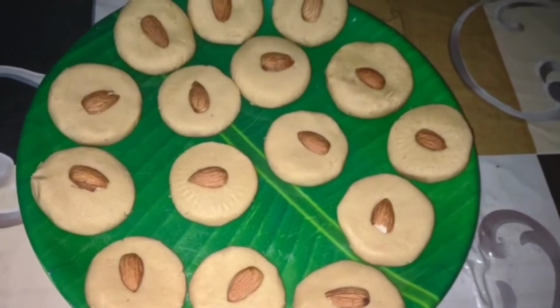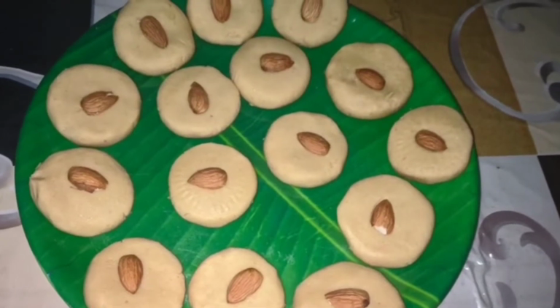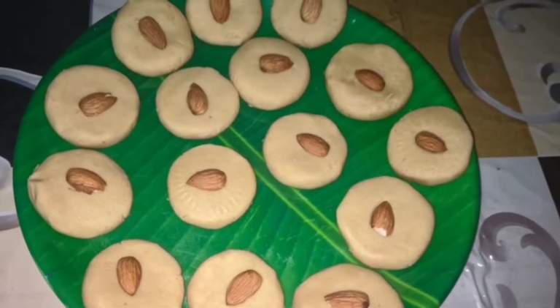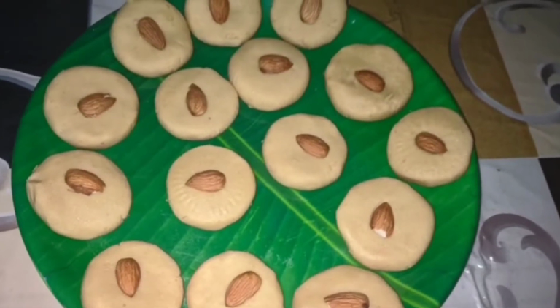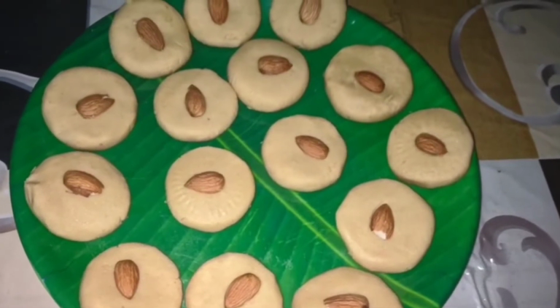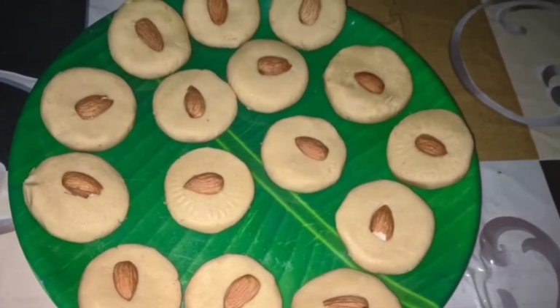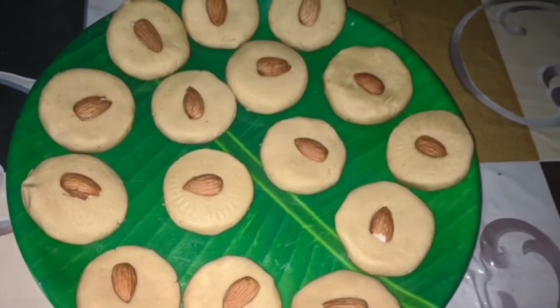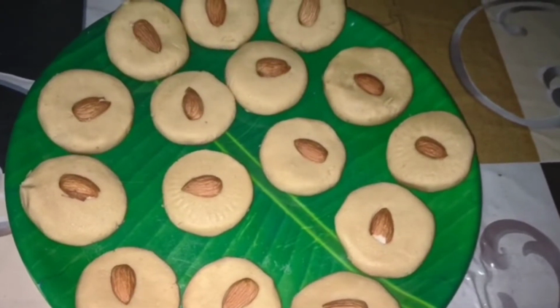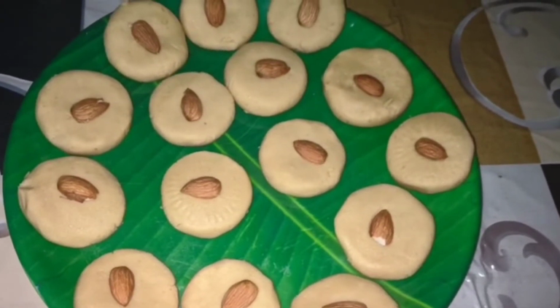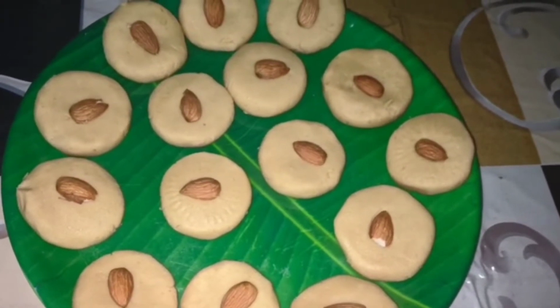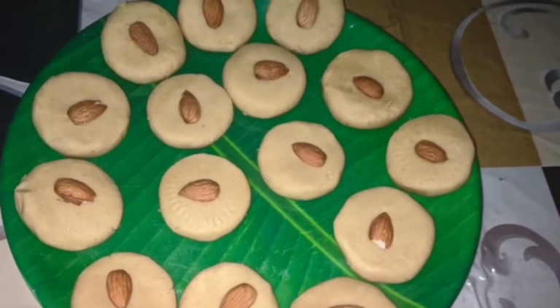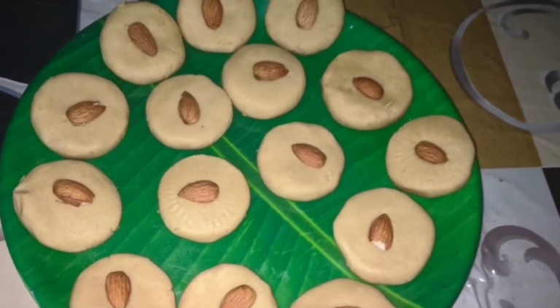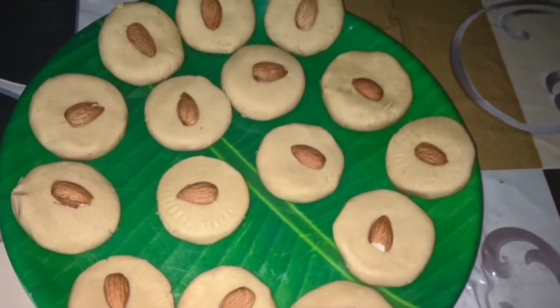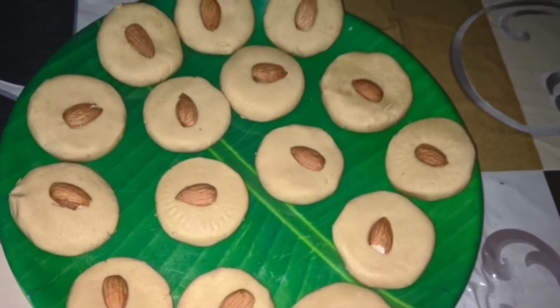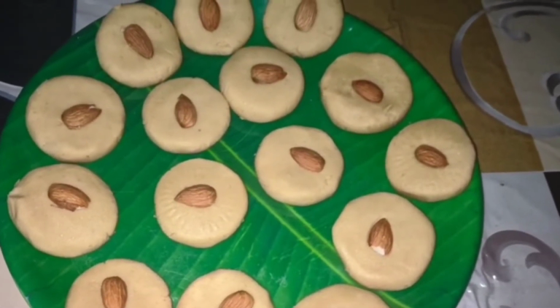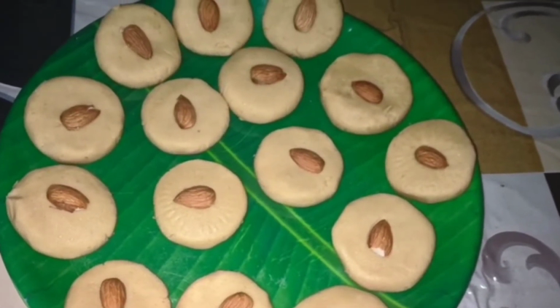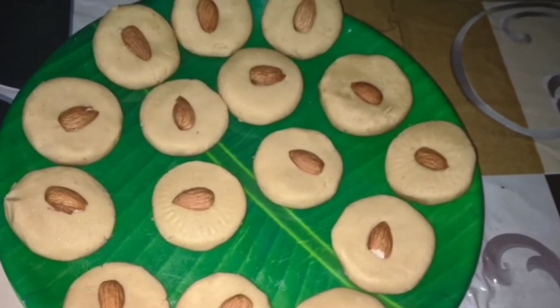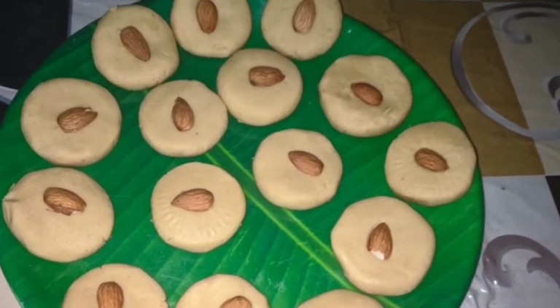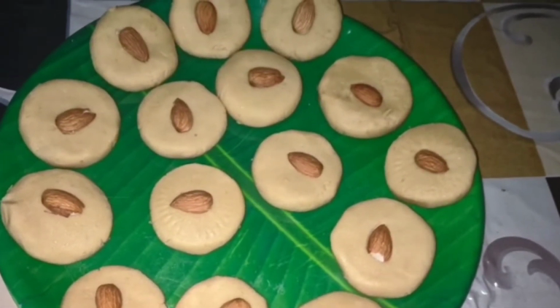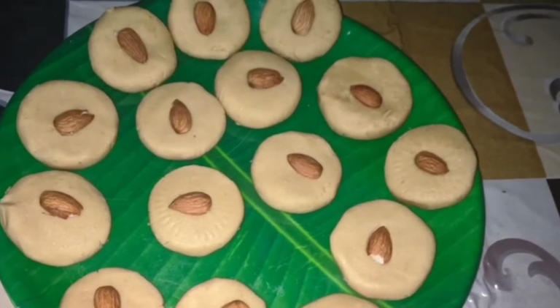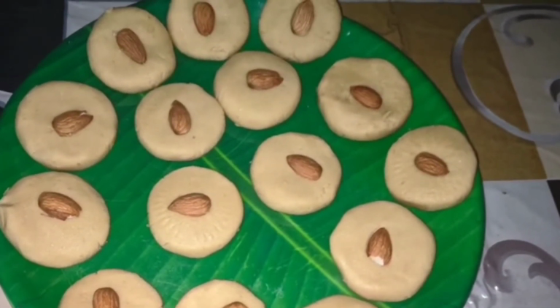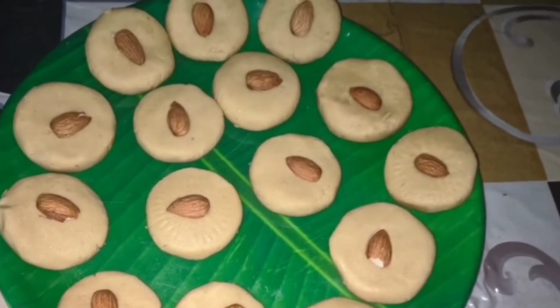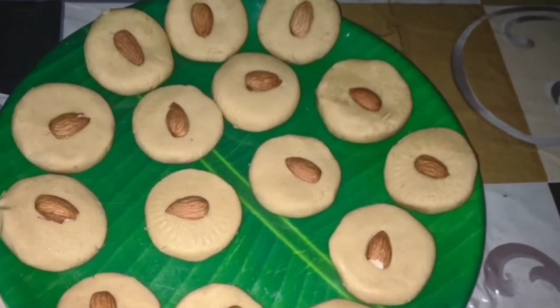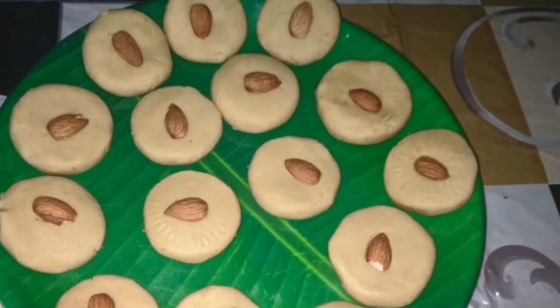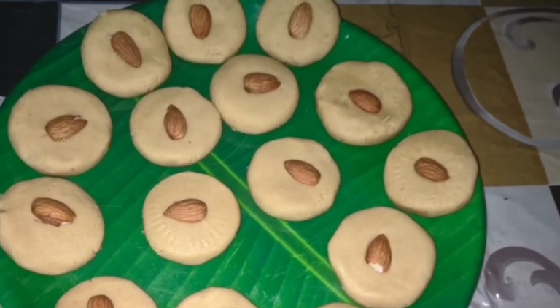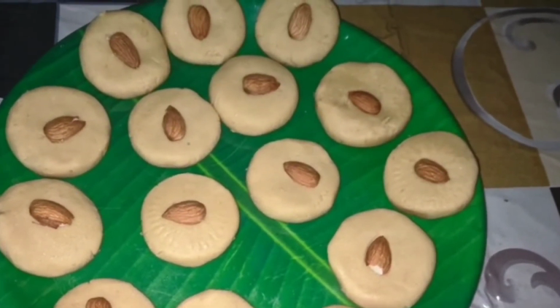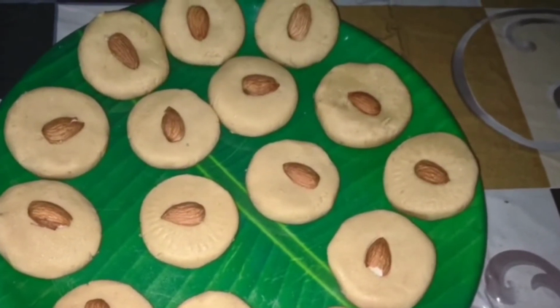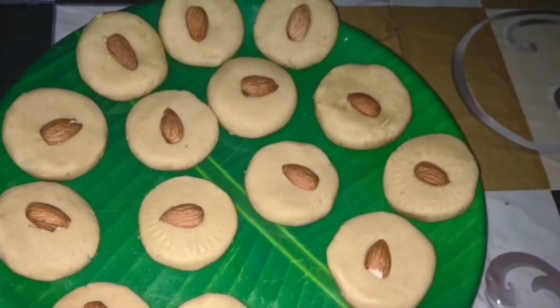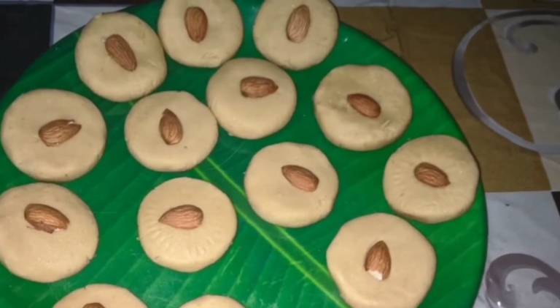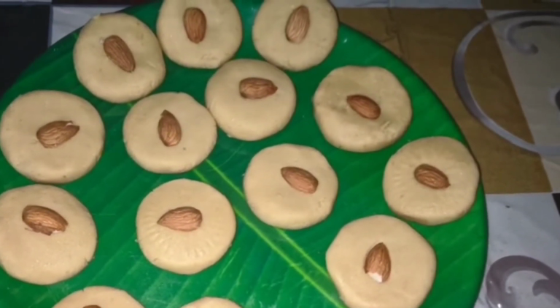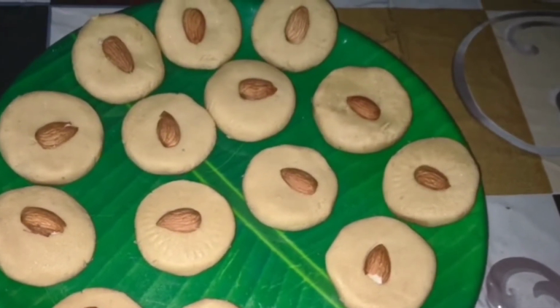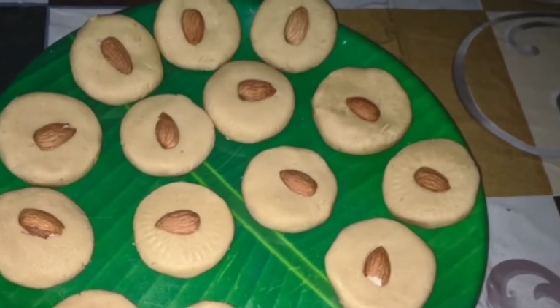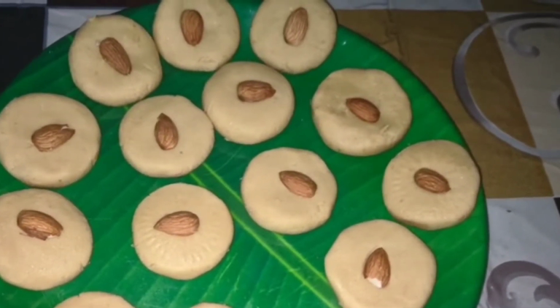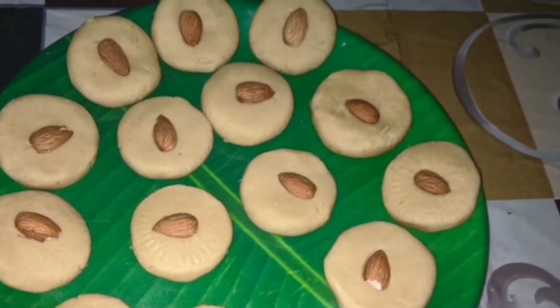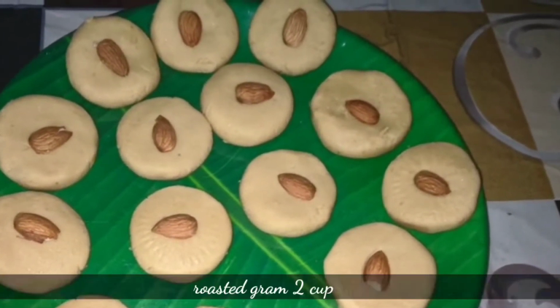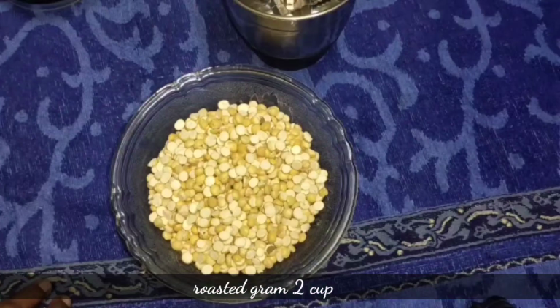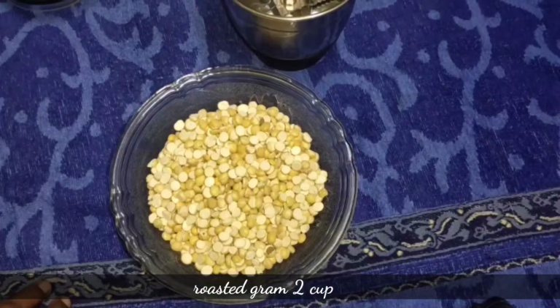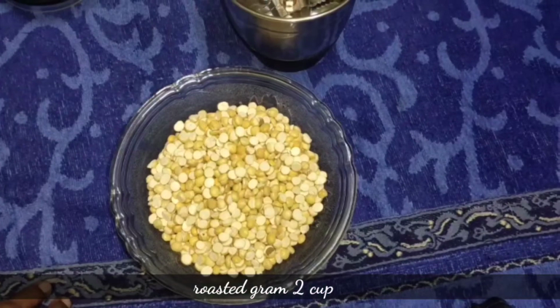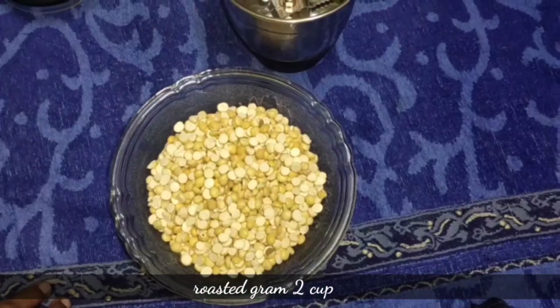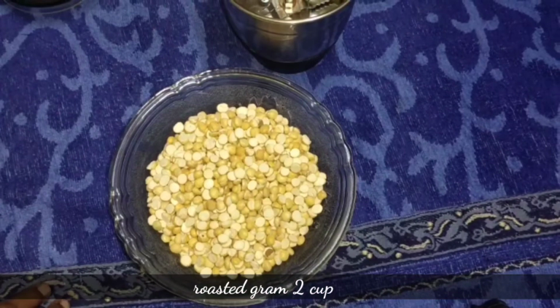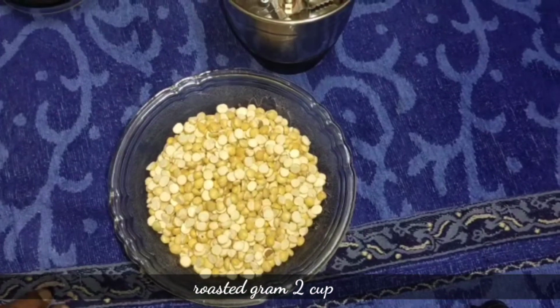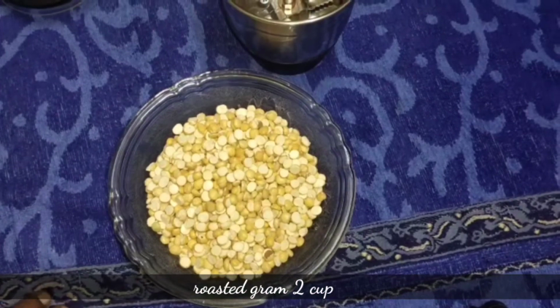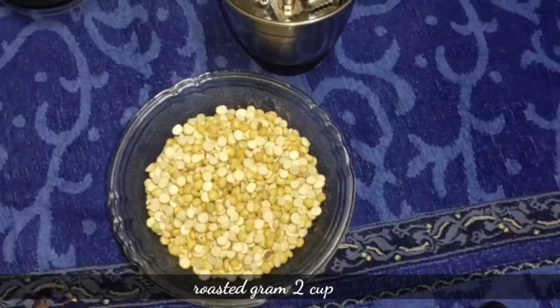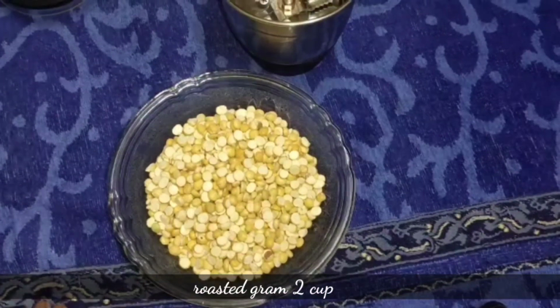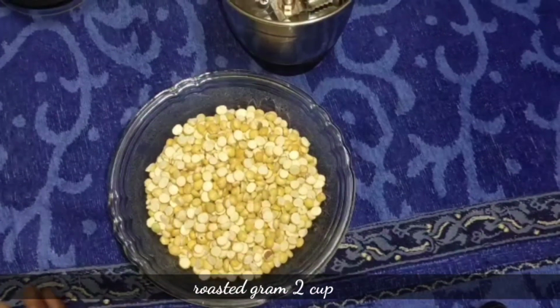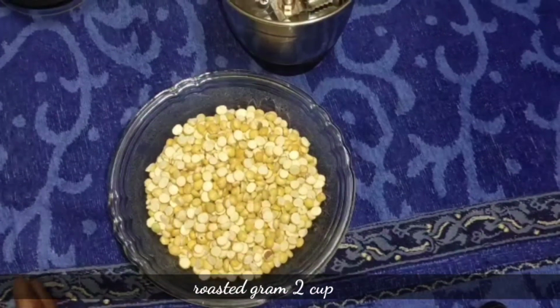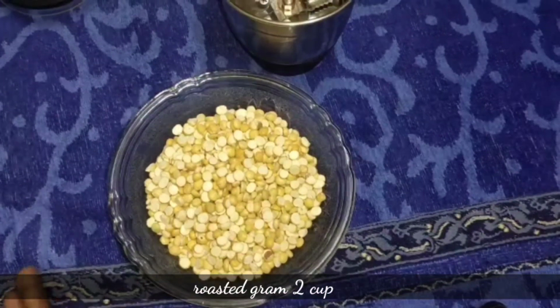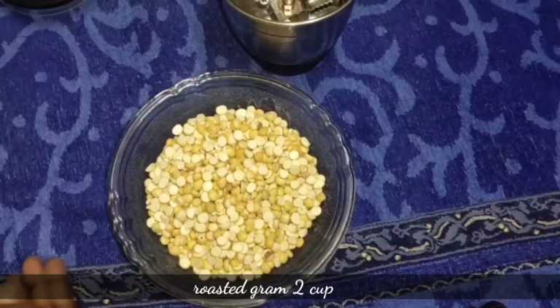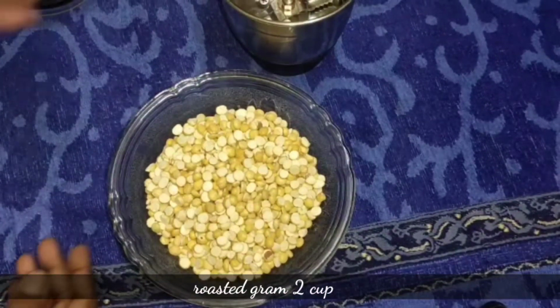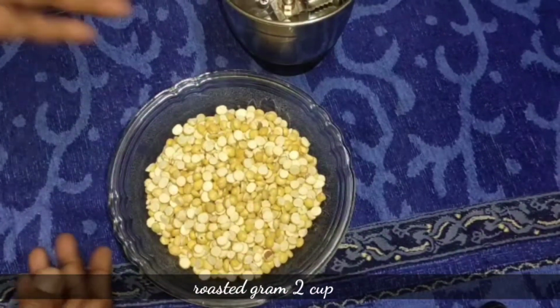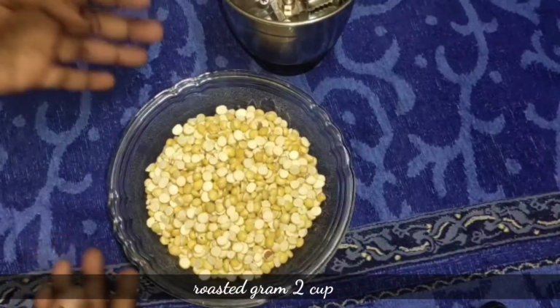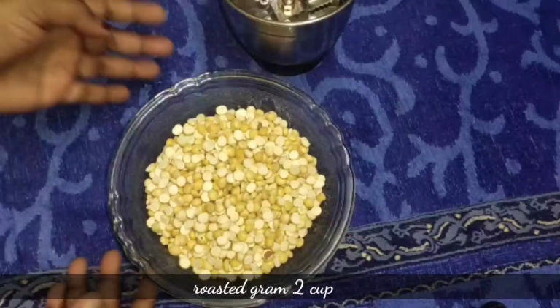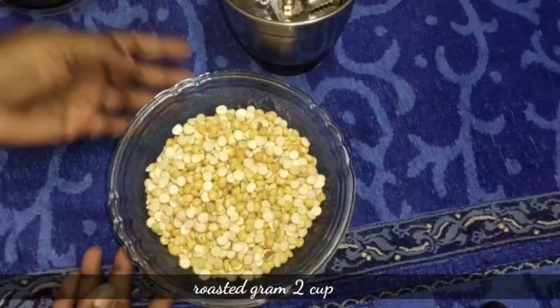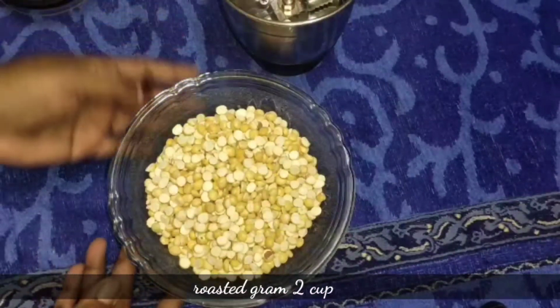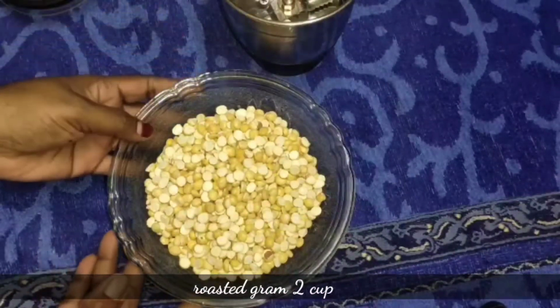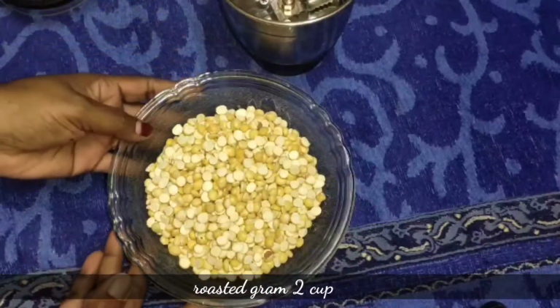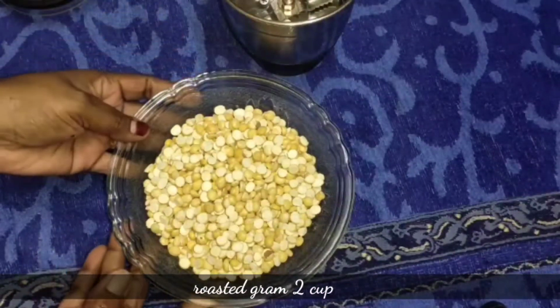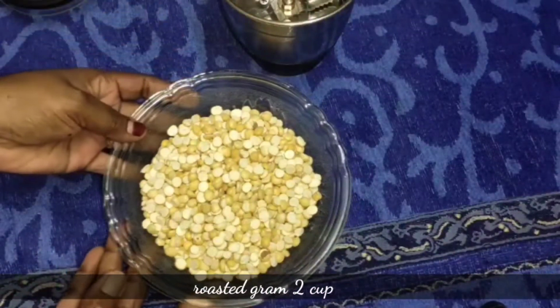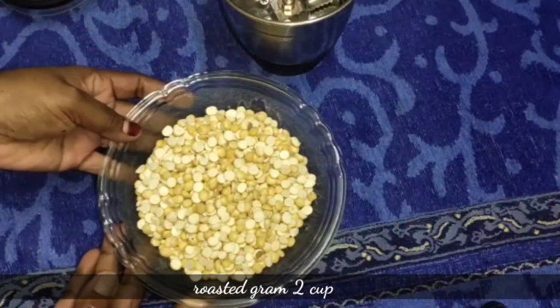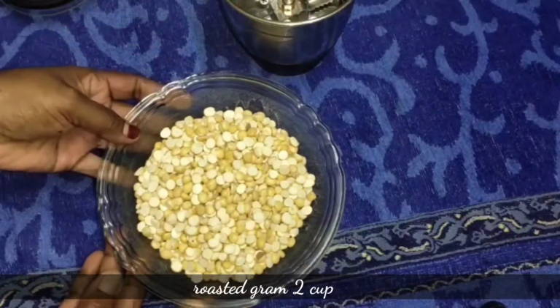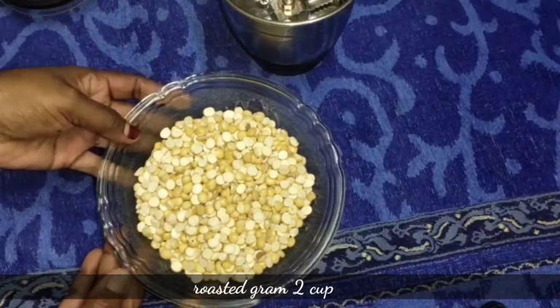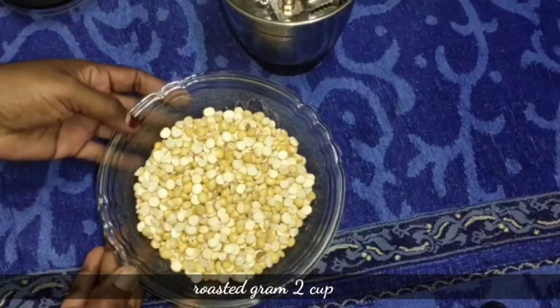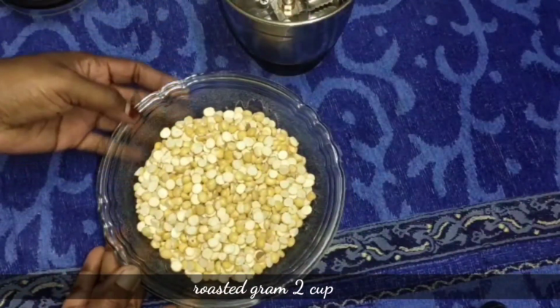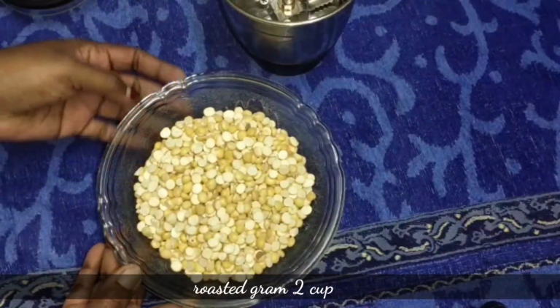We have a recipe for this recipe. Let's mix it like this. Now,